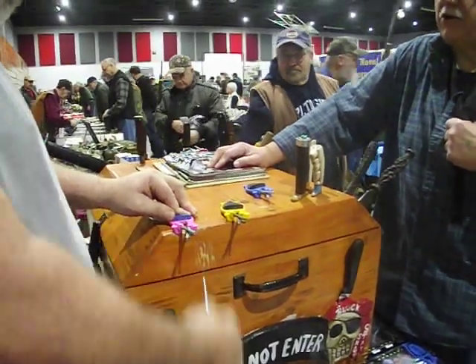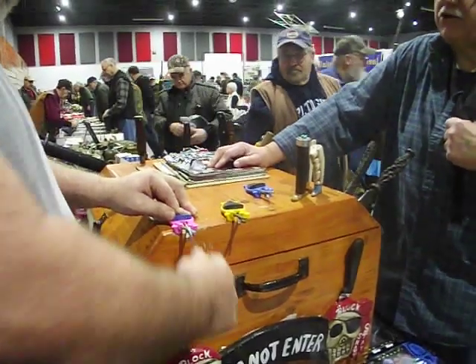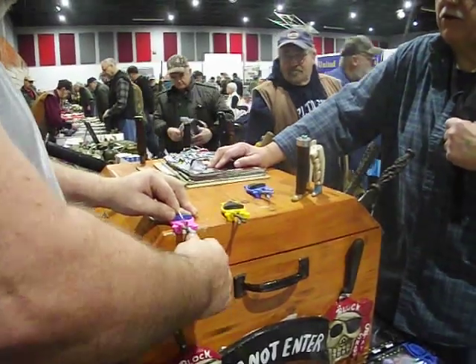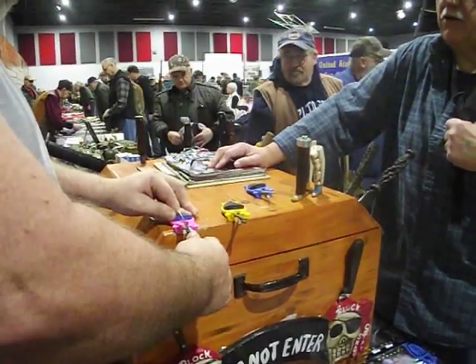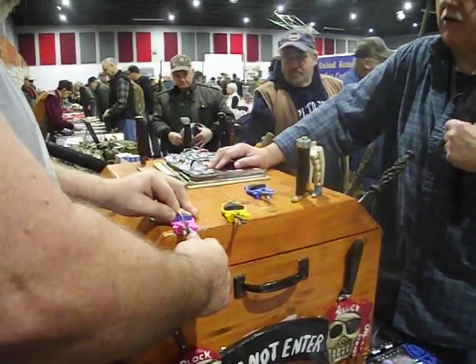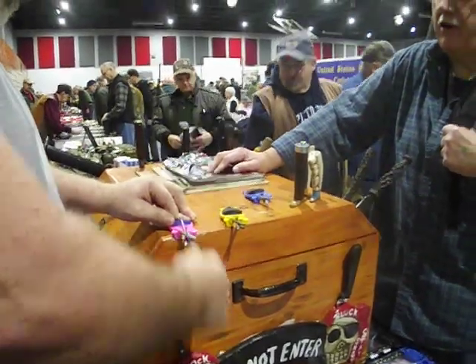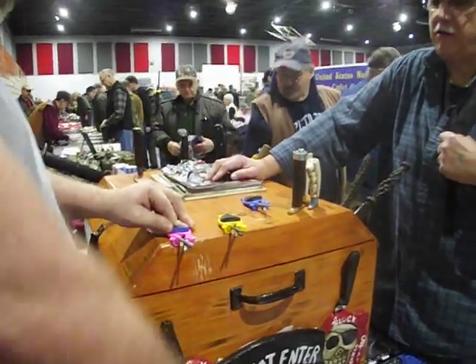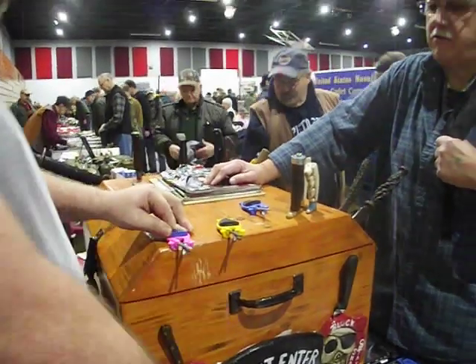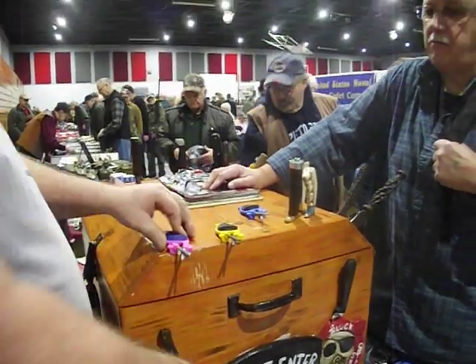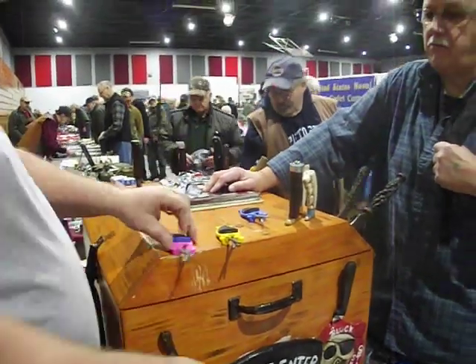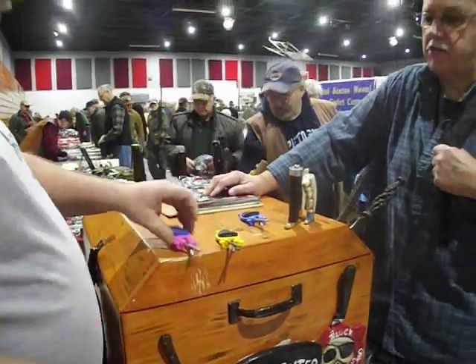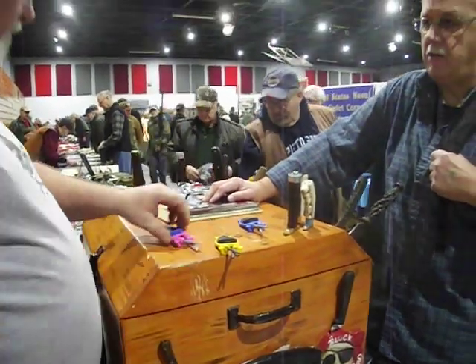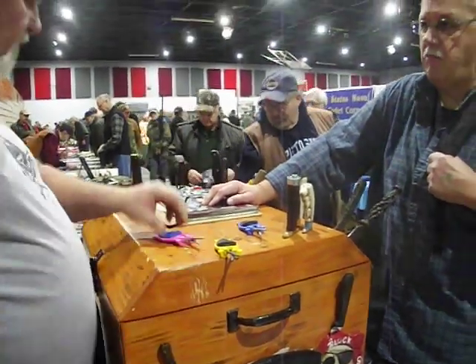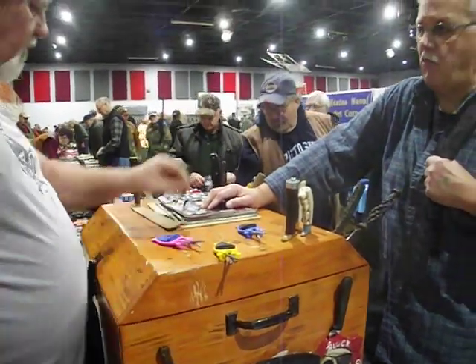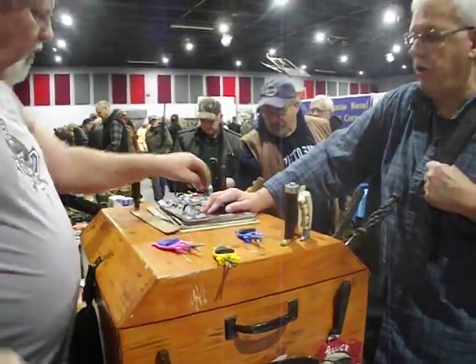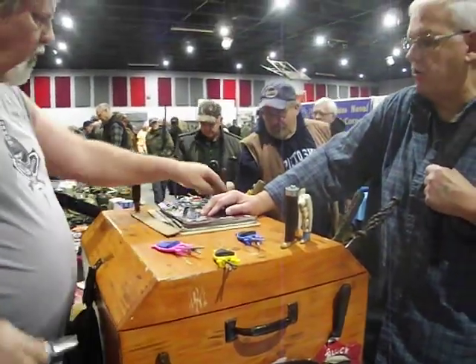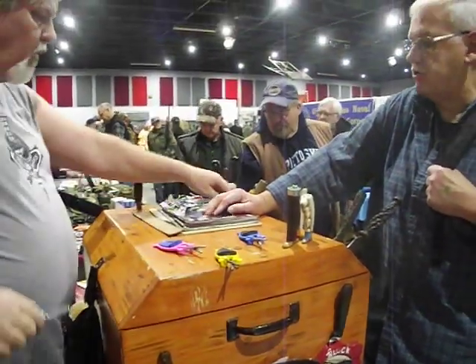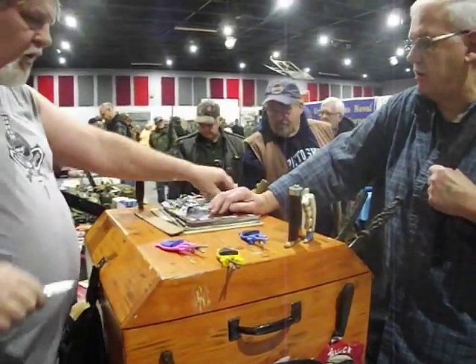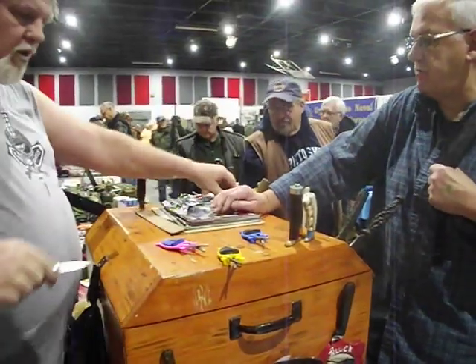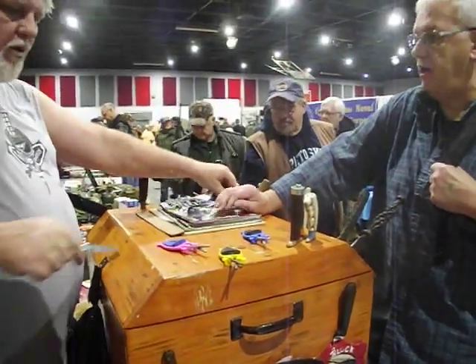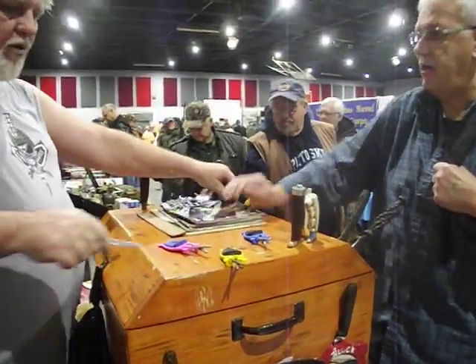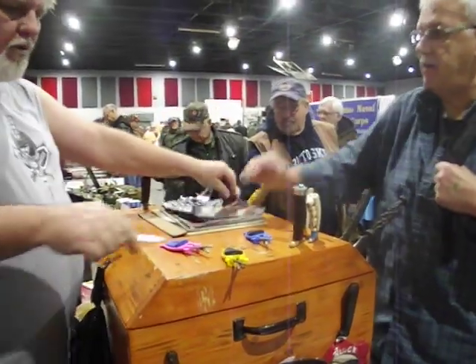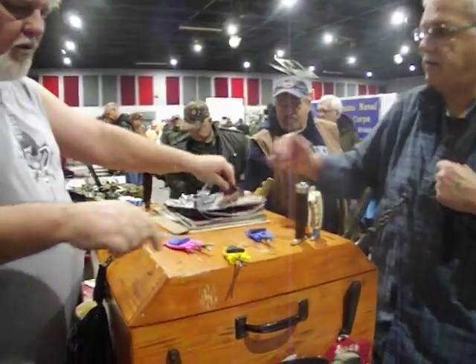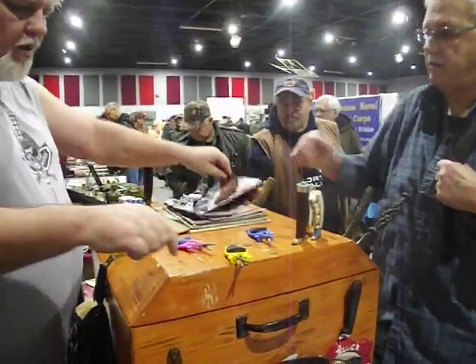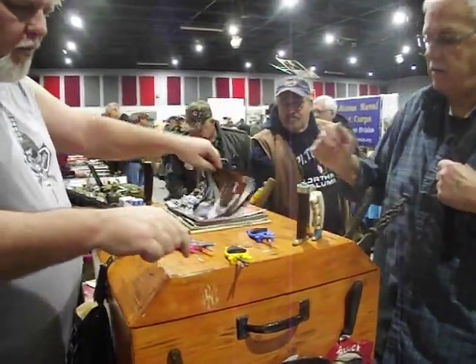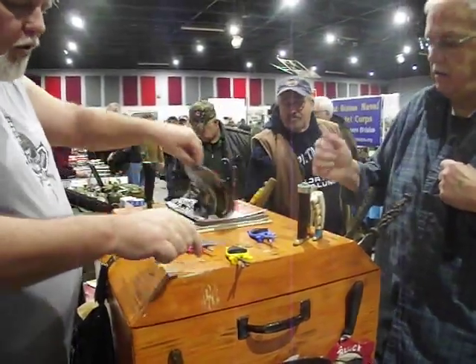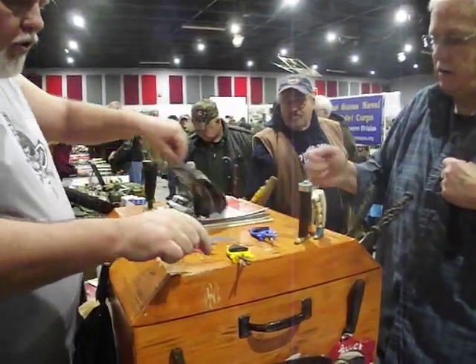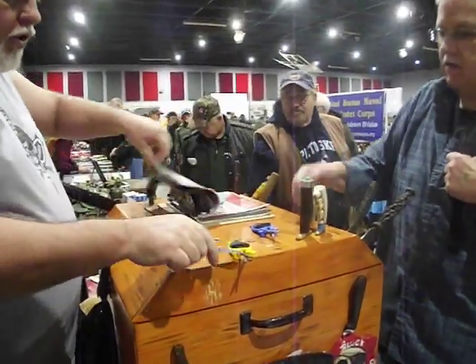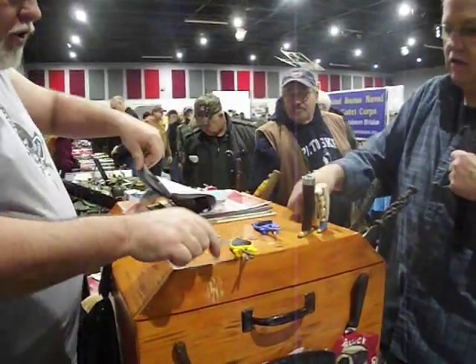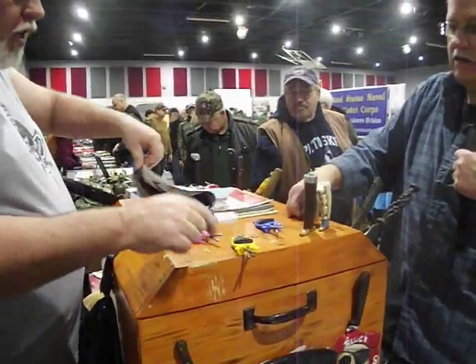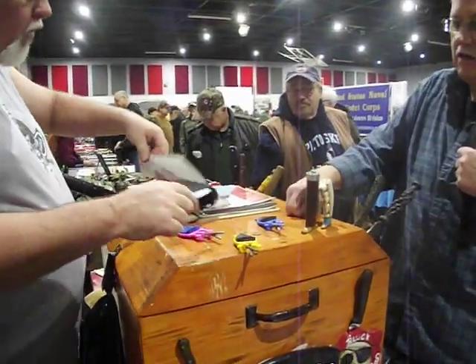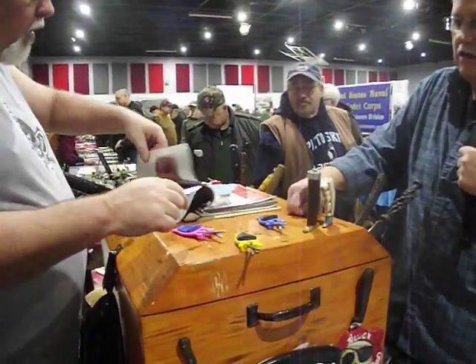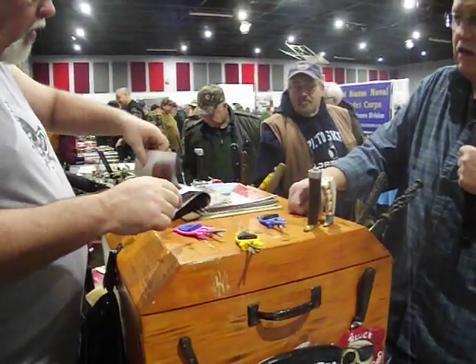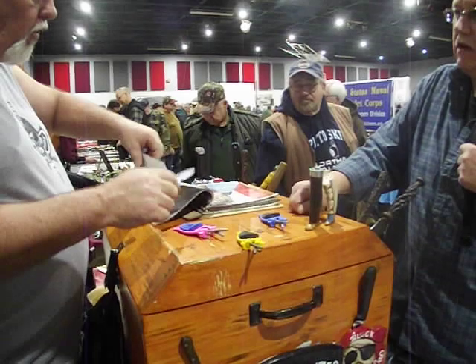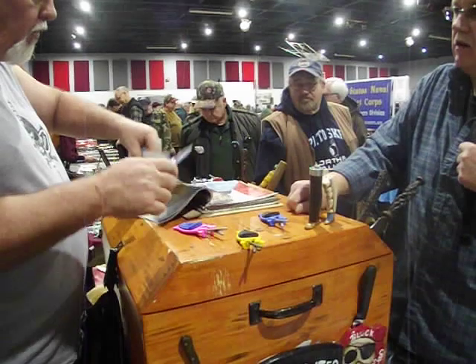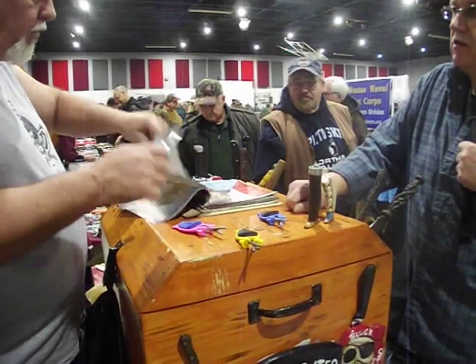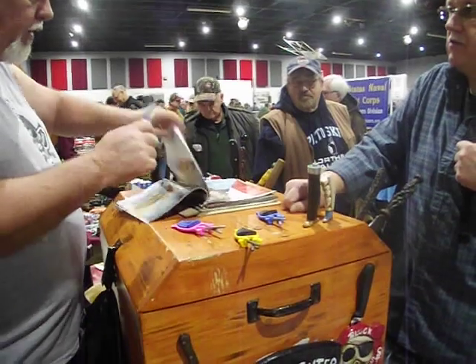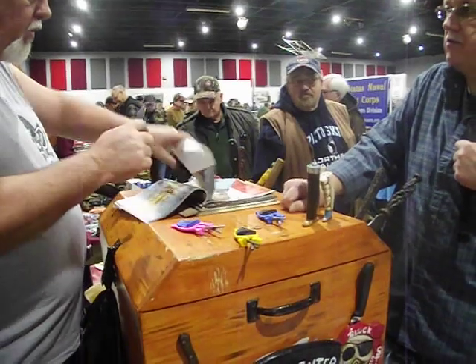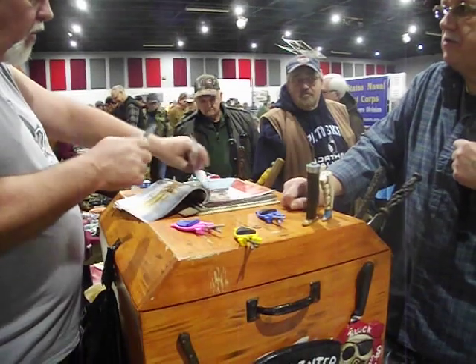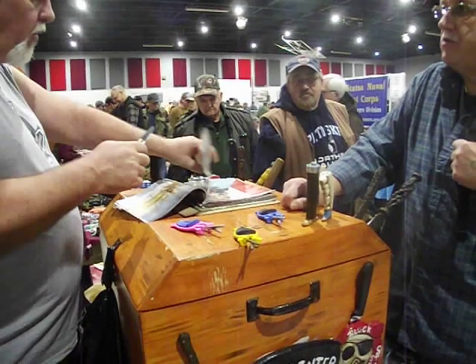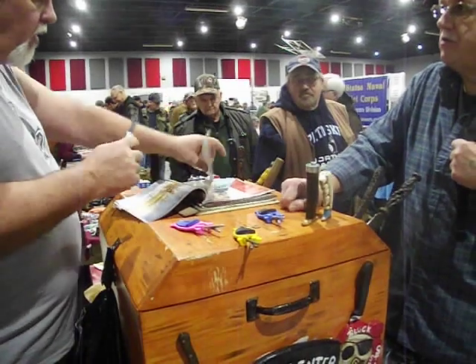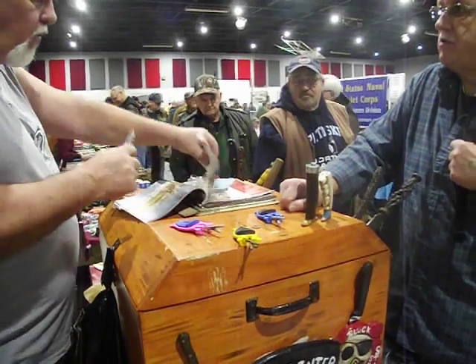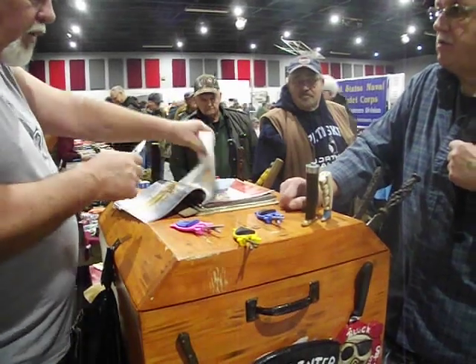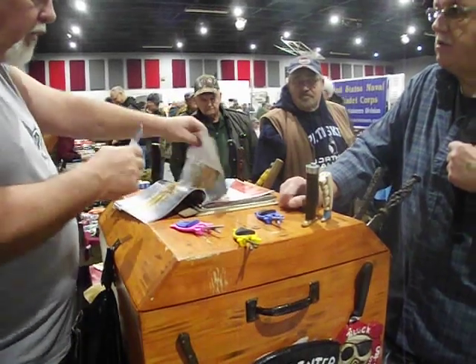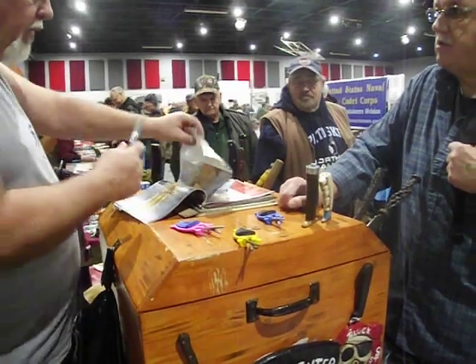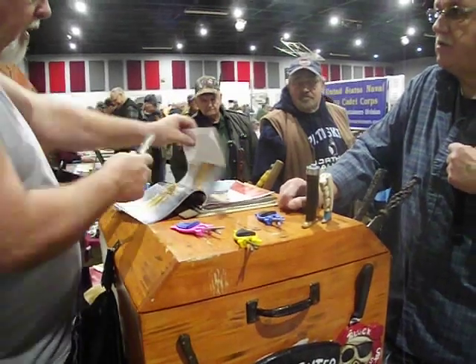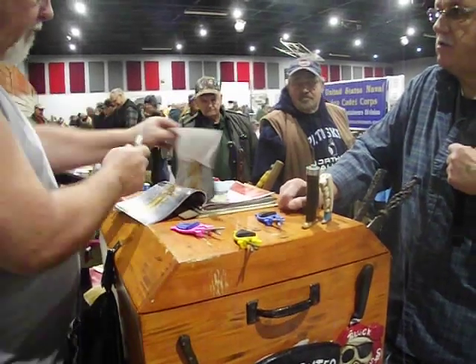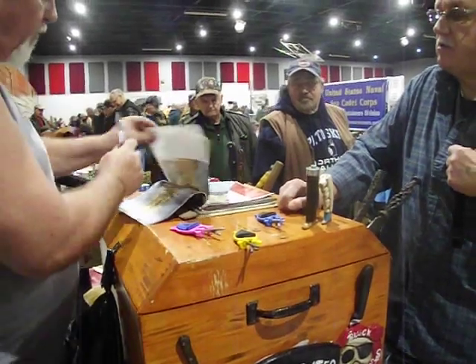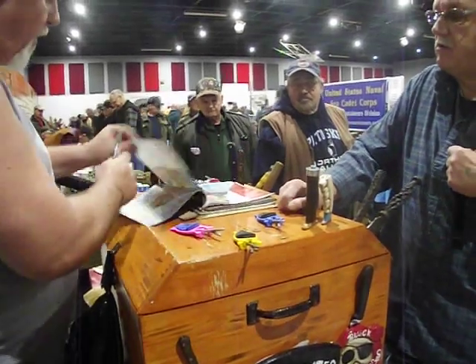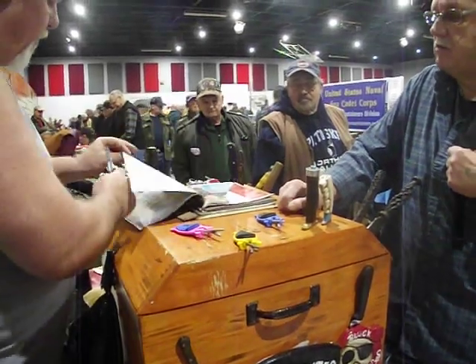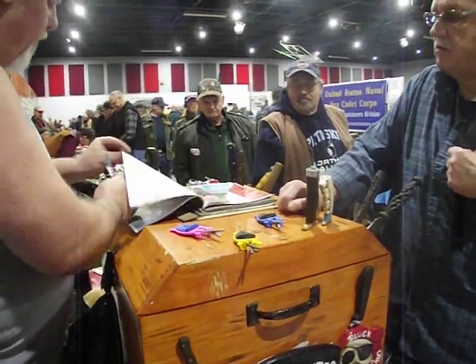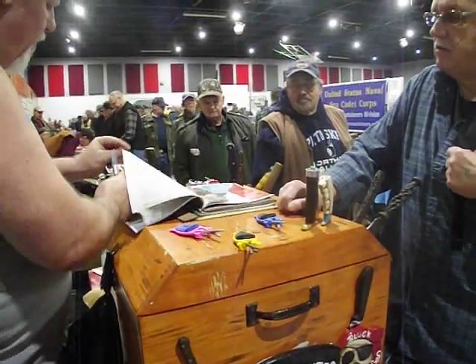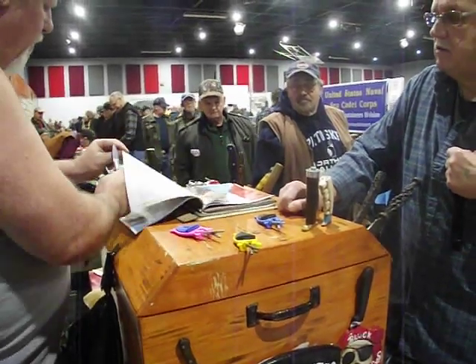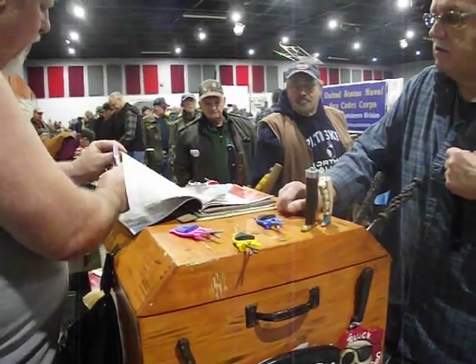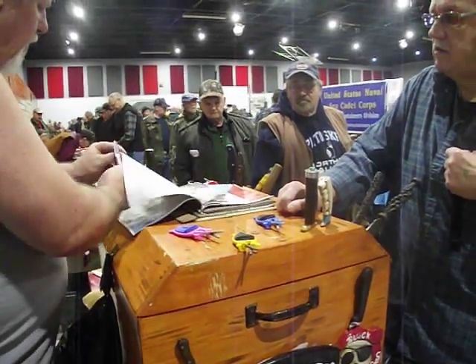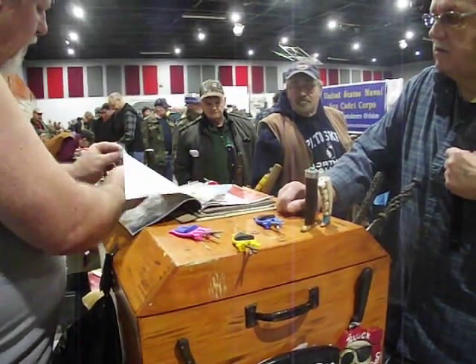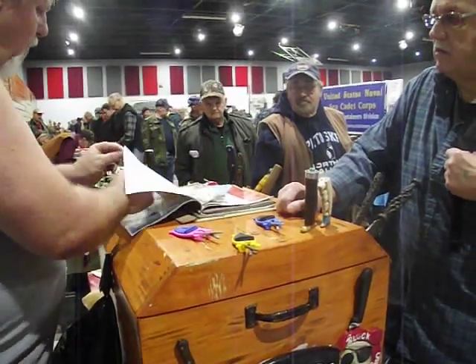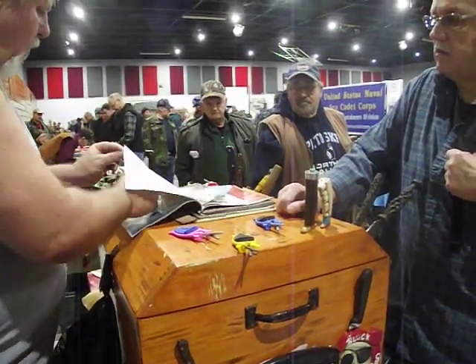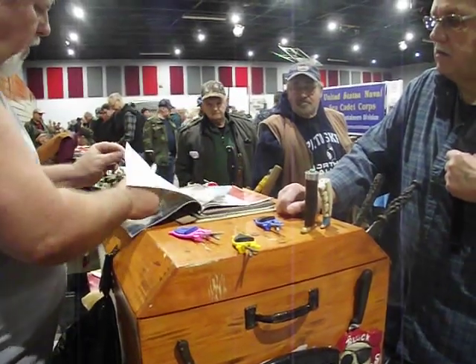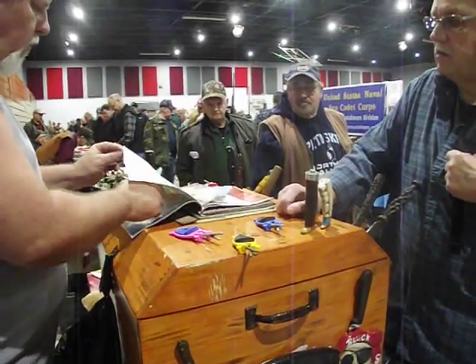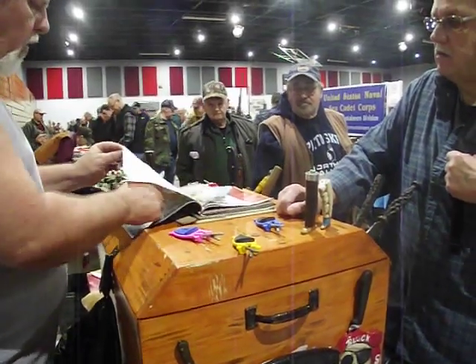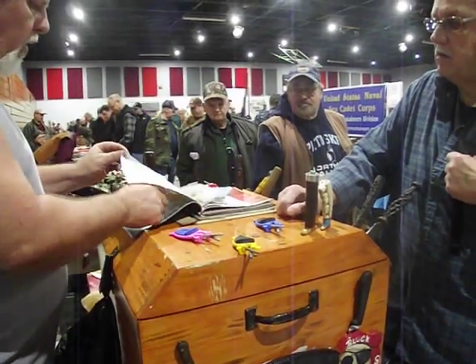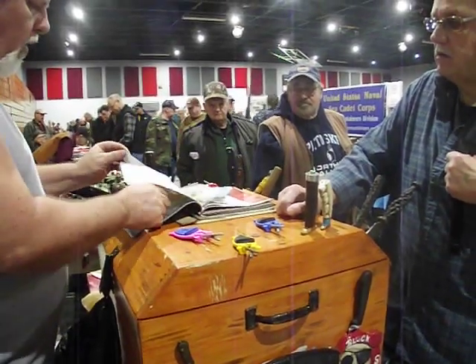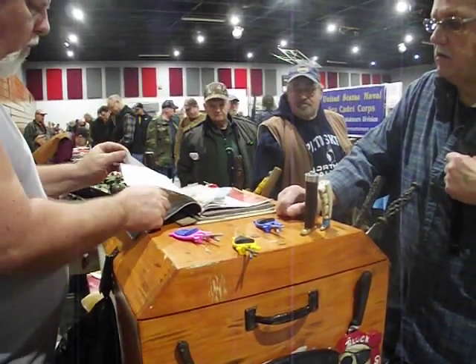I heard you earlier put some oil or something on it? Yeah, put a little gun oil or 3-in-1 oil, whatever you have around. Oil will help.